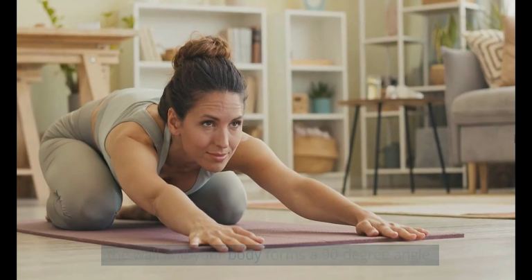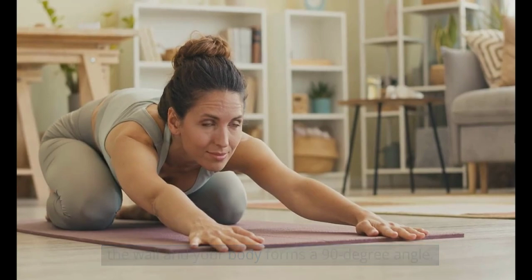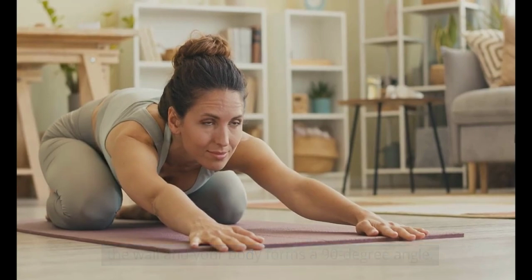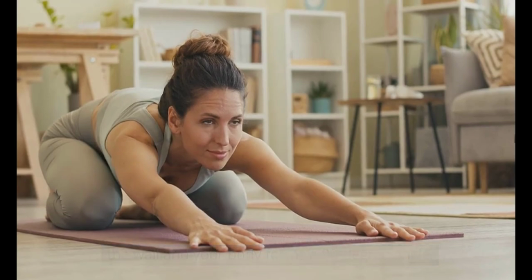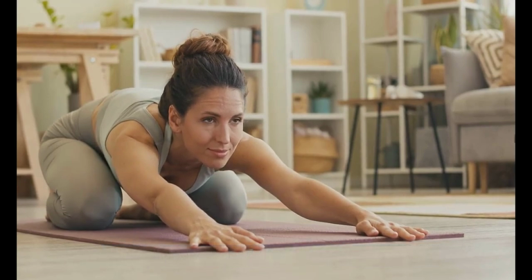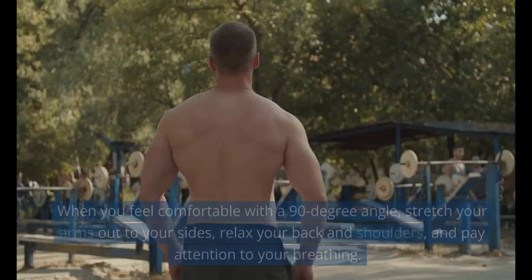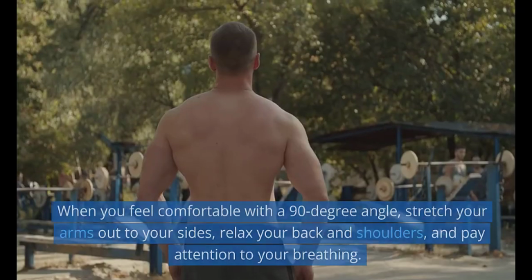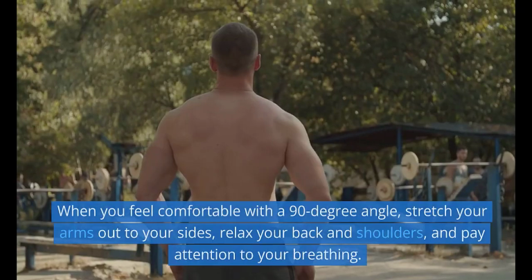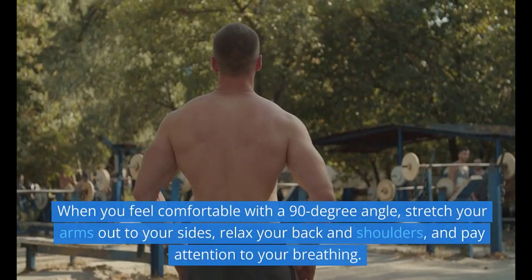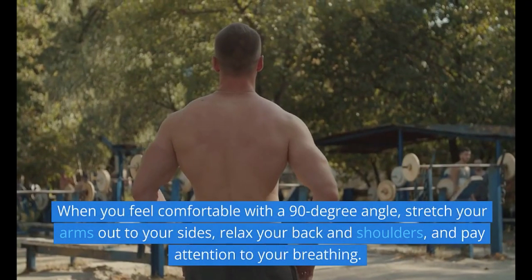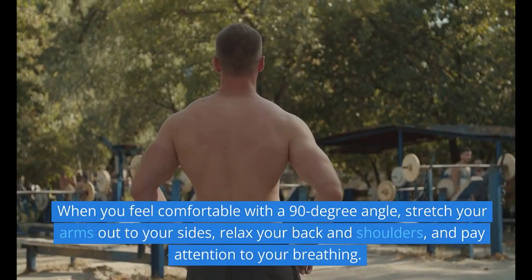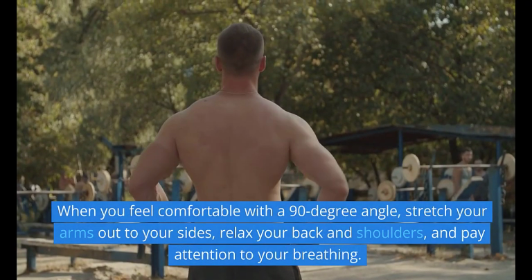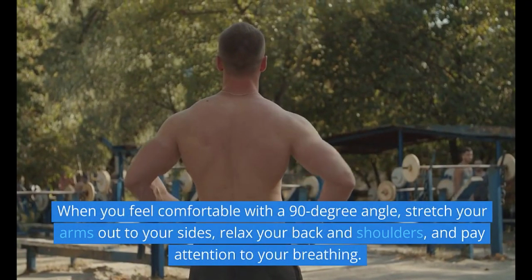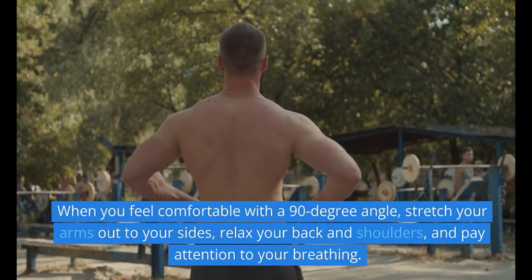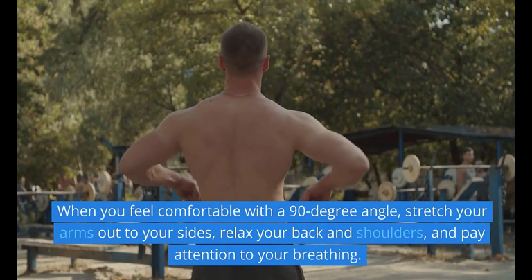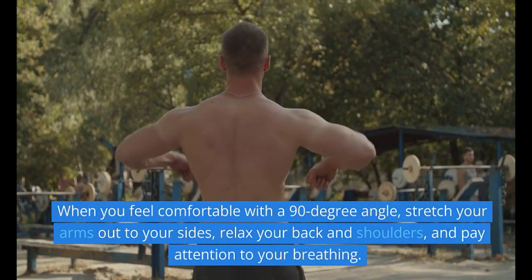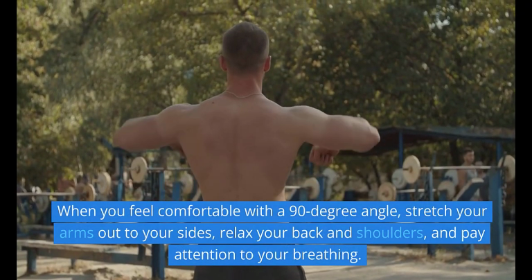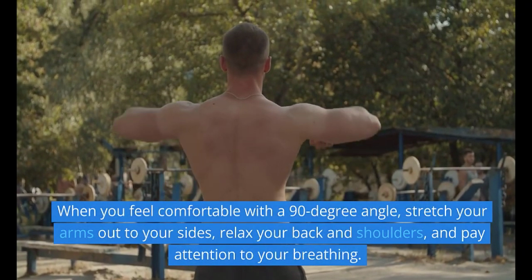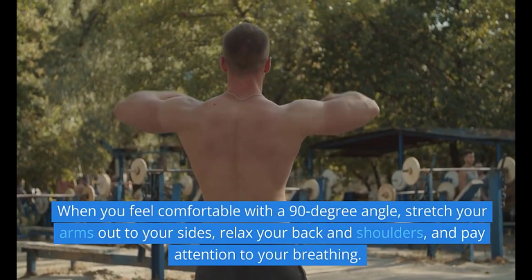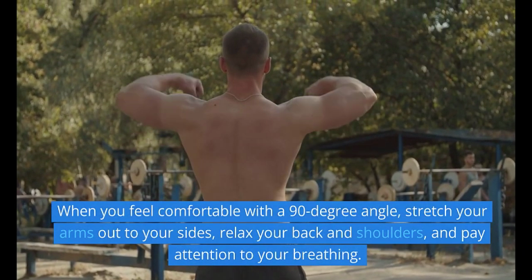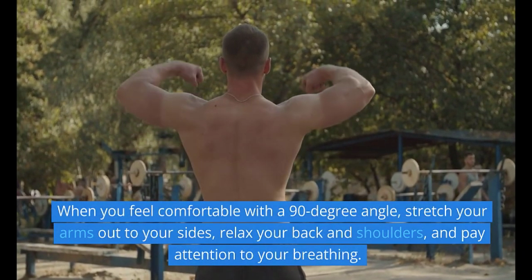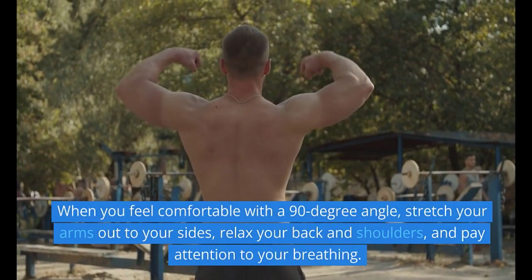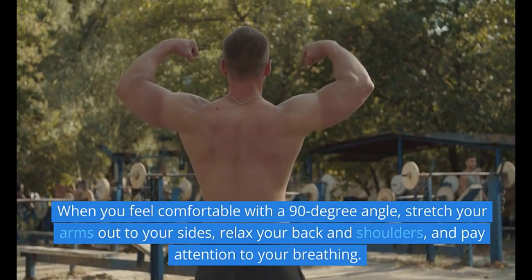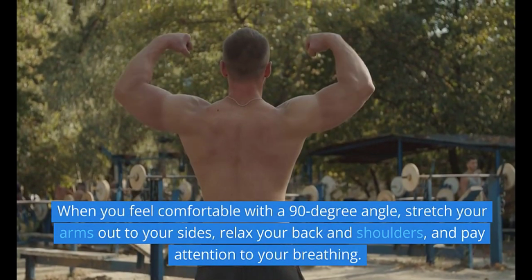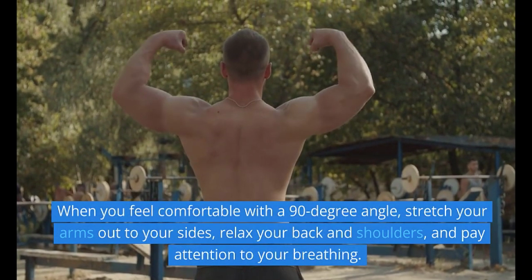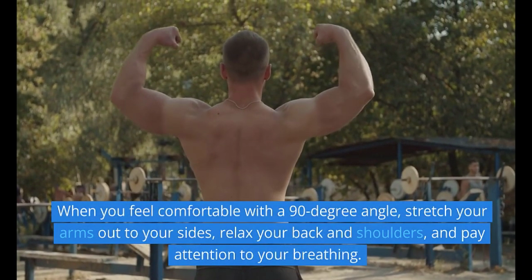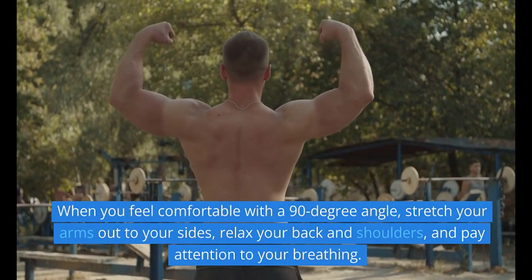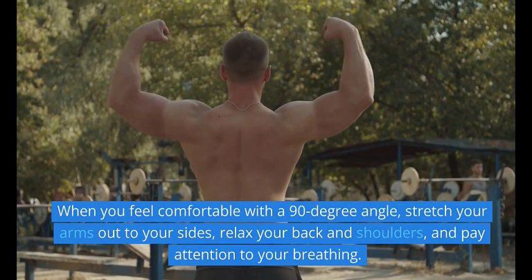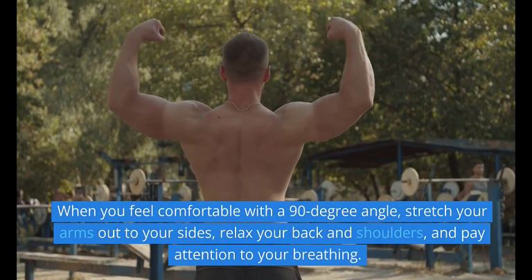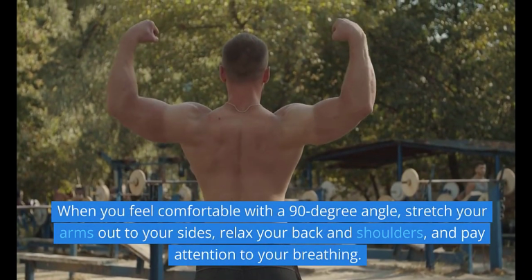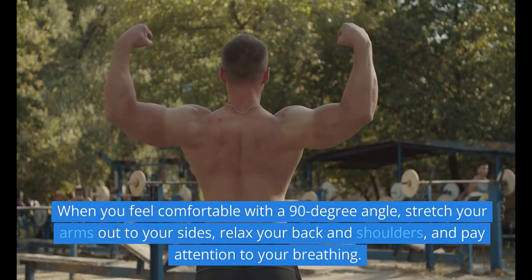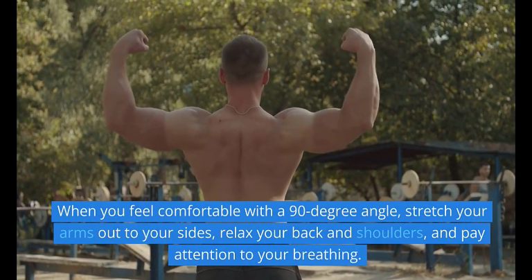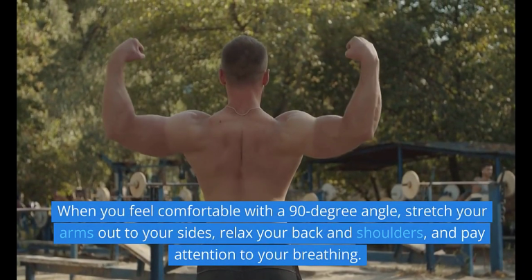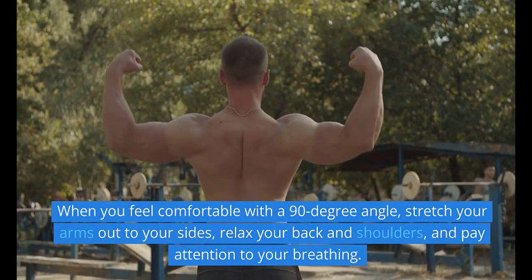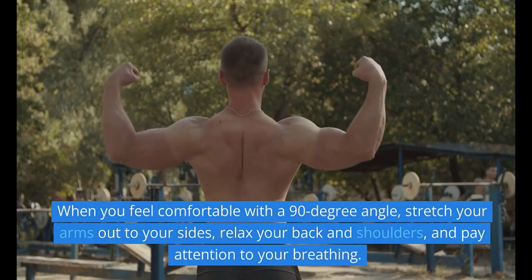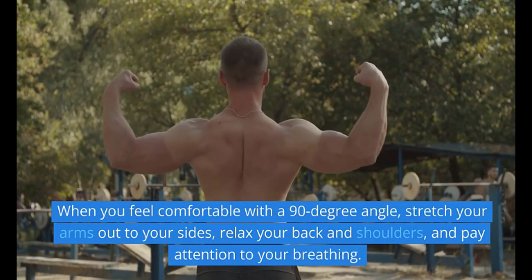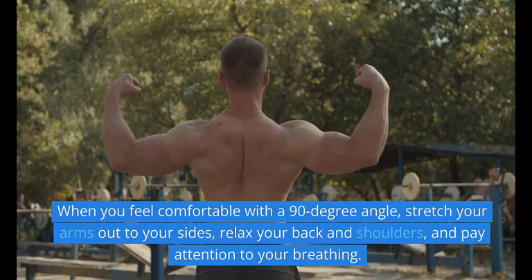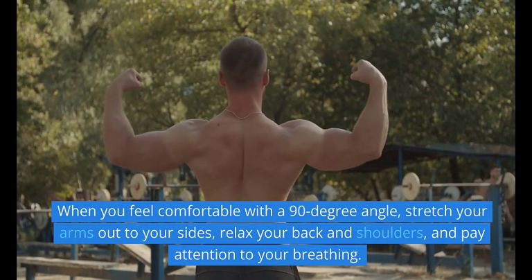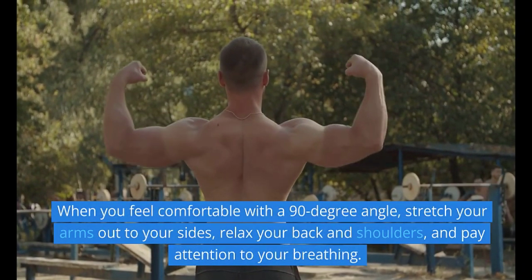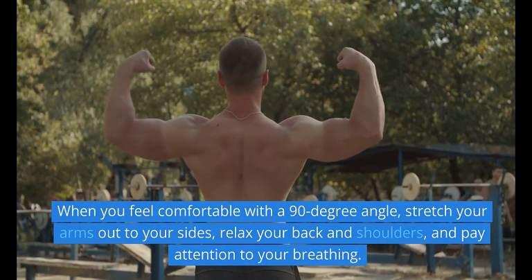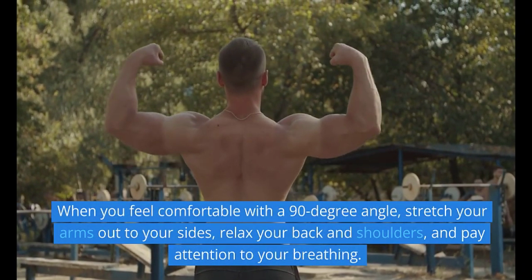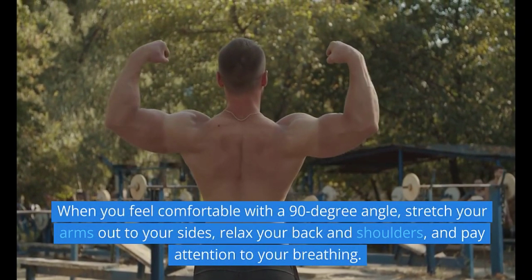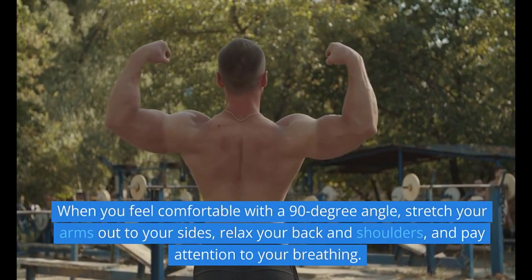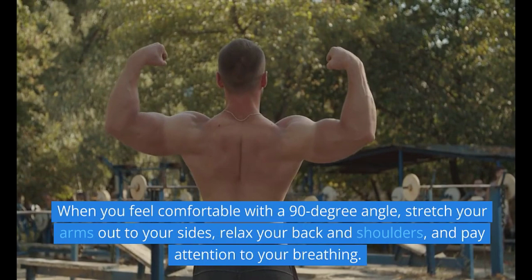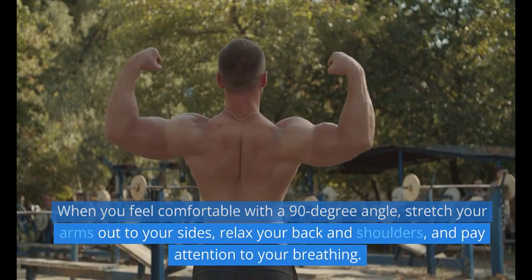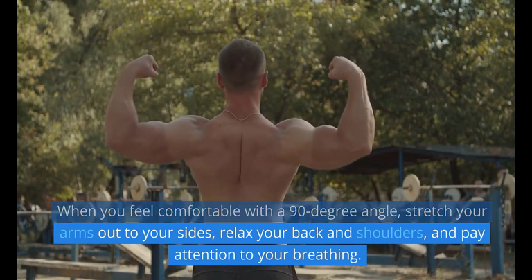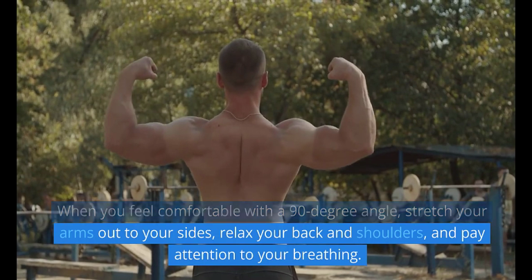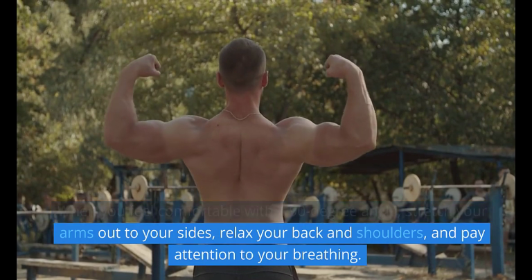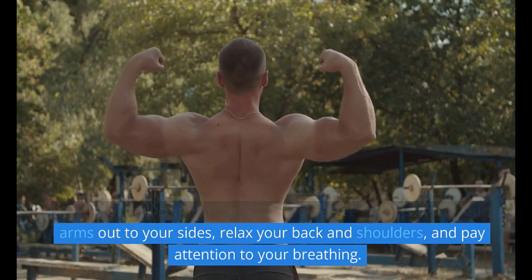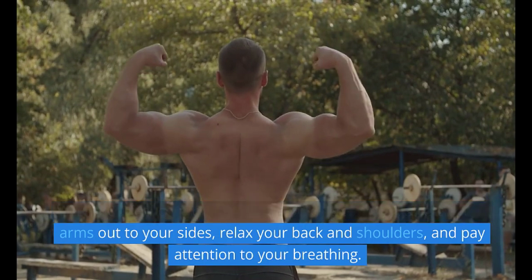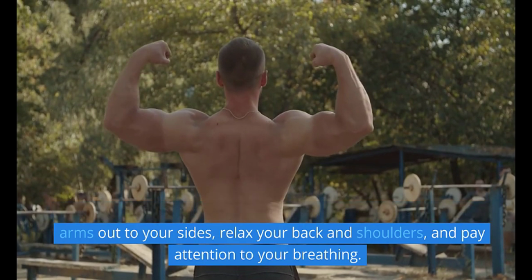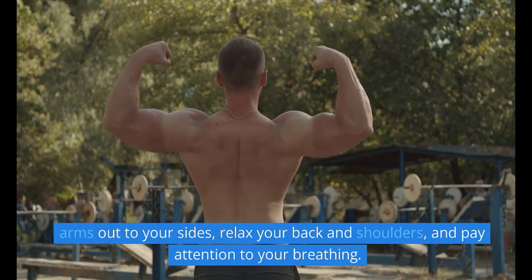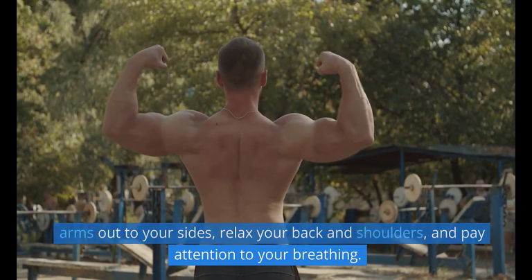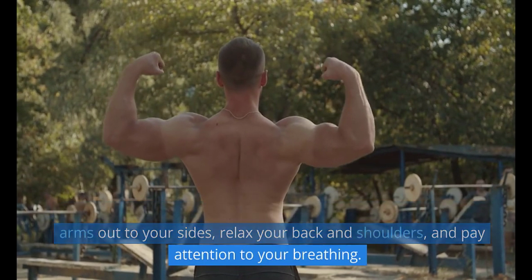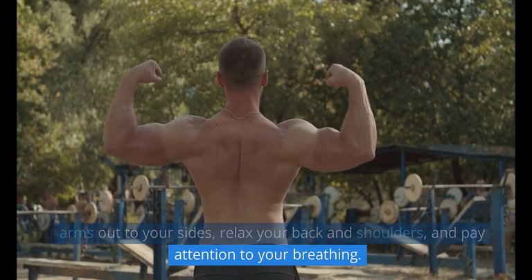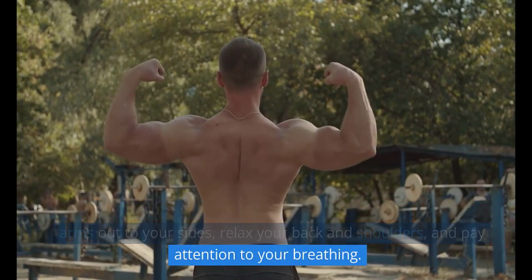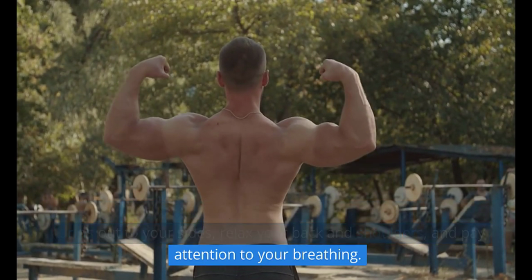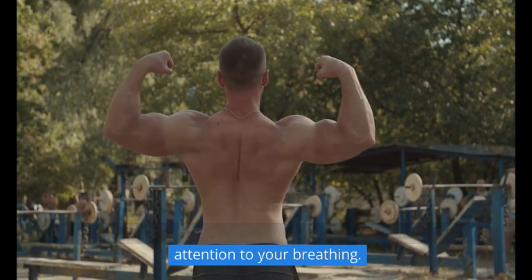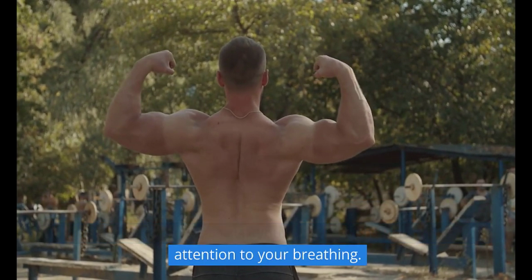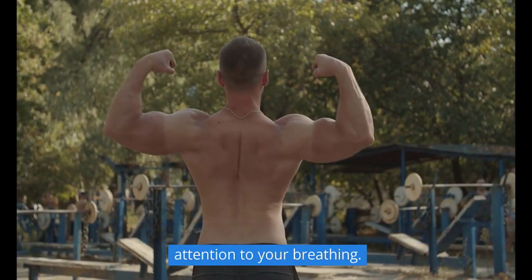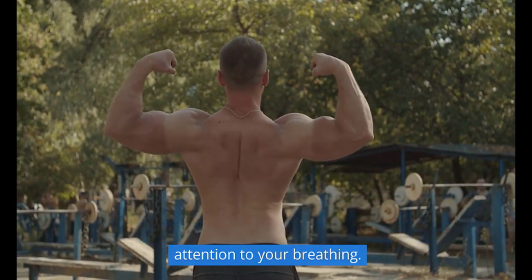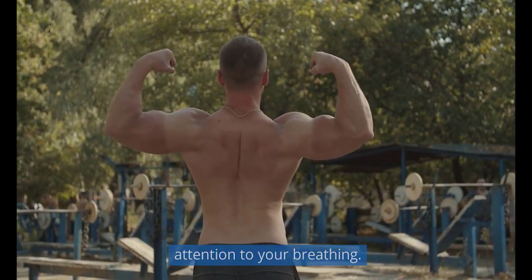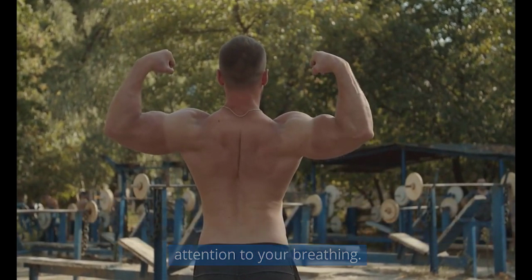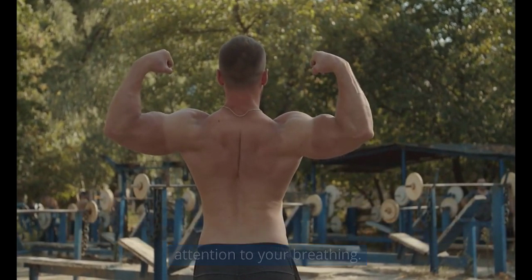When you feel comfortable with a 90-degree angle, stretch your arms out to your sides, relax your back and shoulders, and pay attention to your breathing.